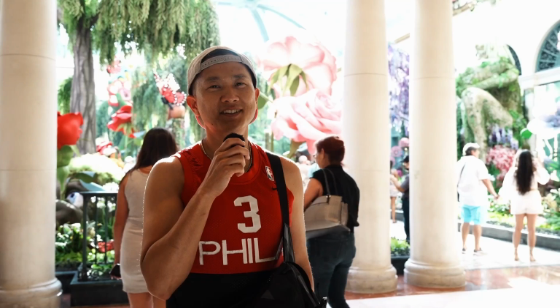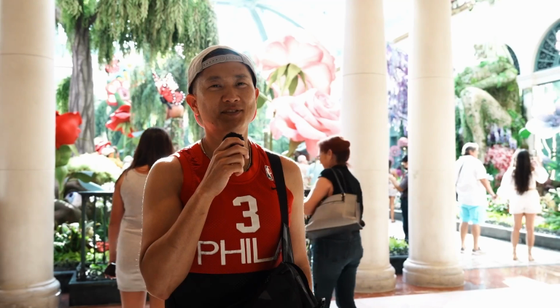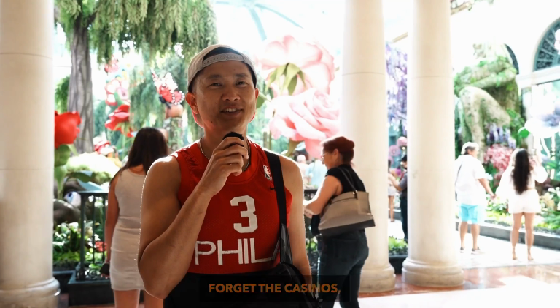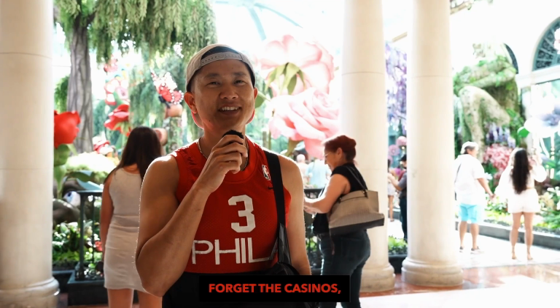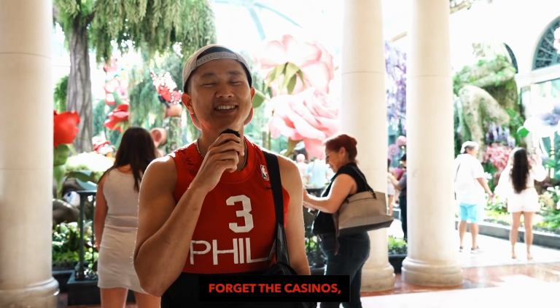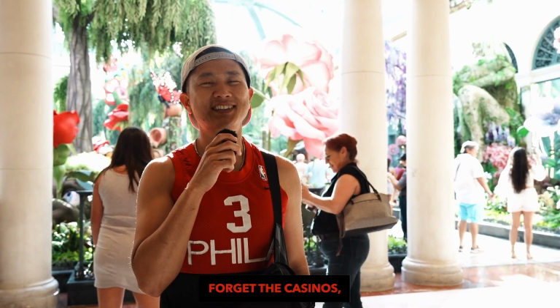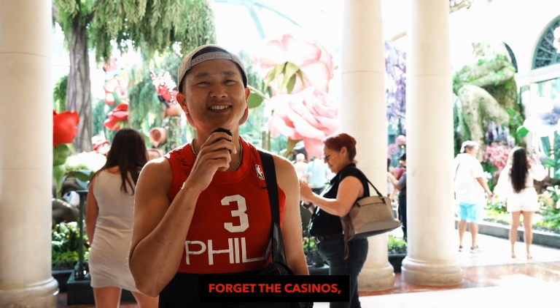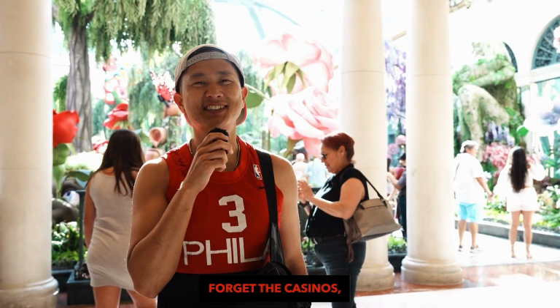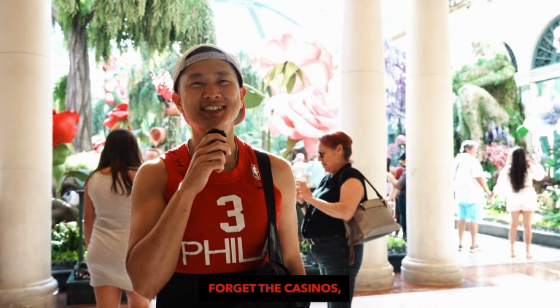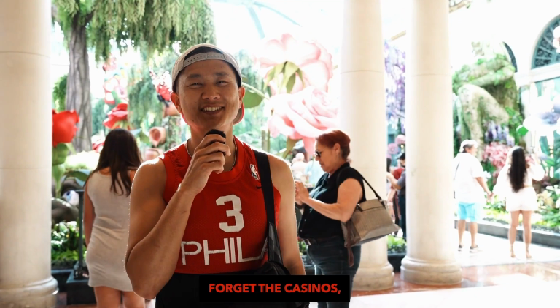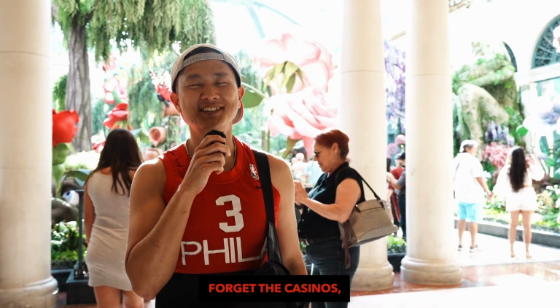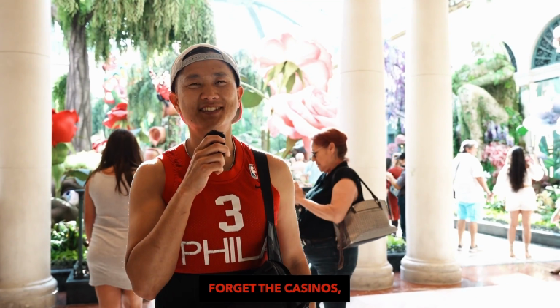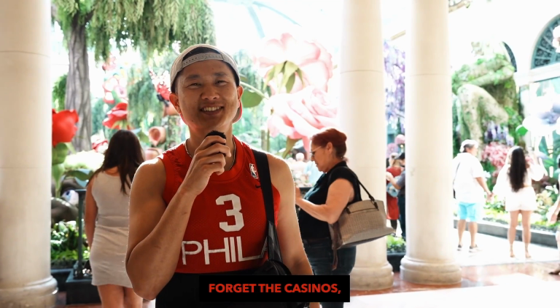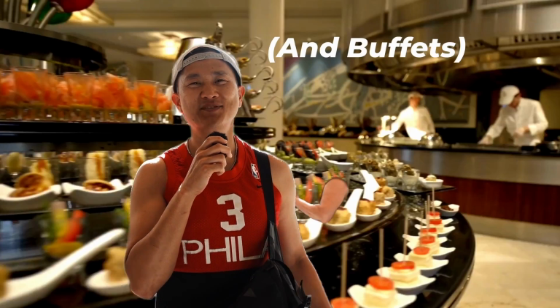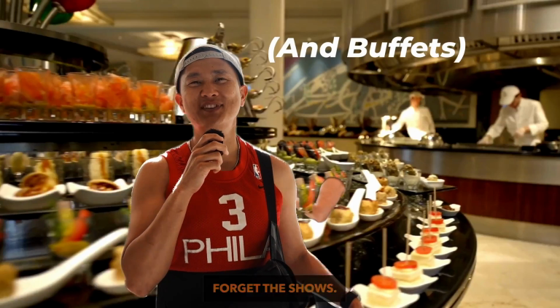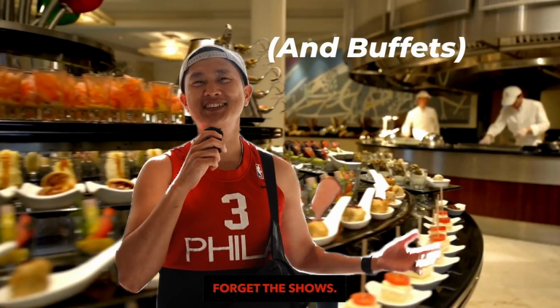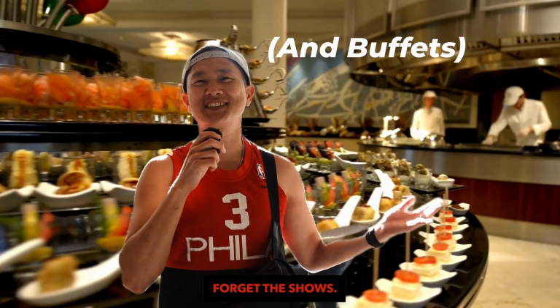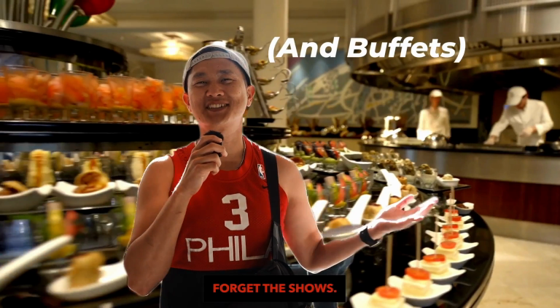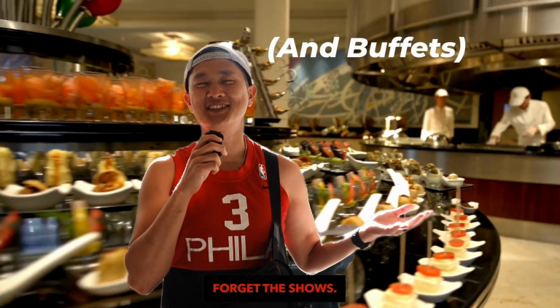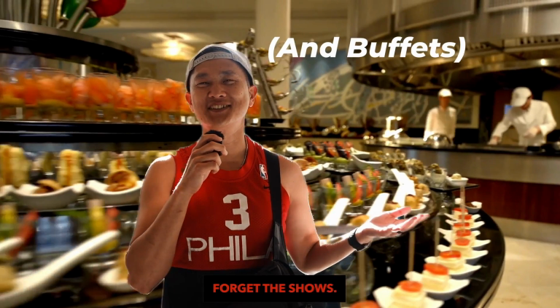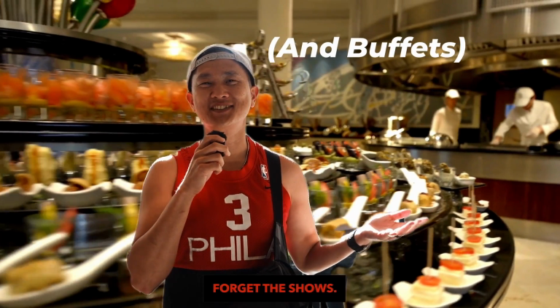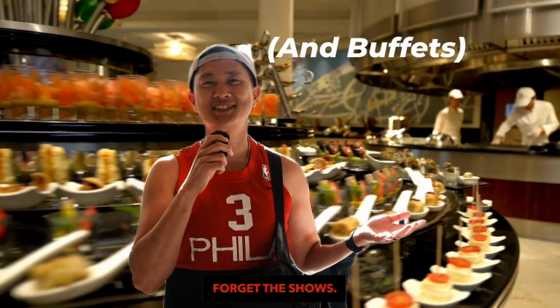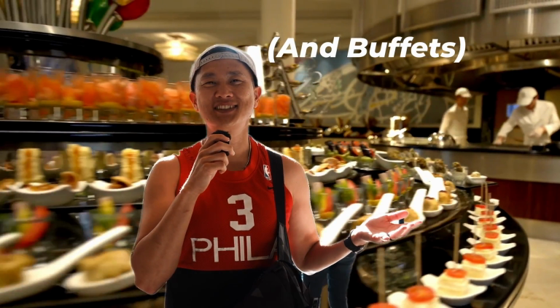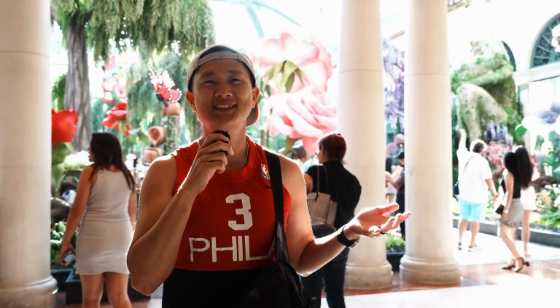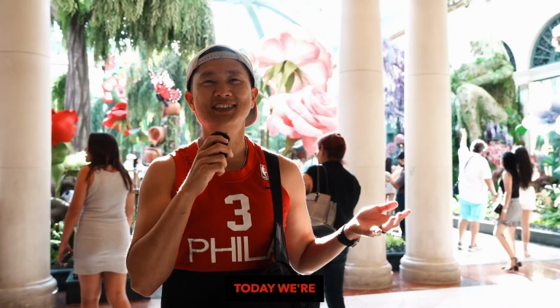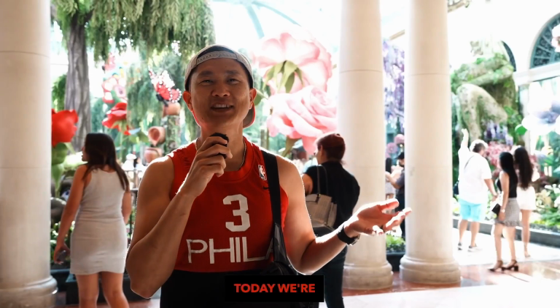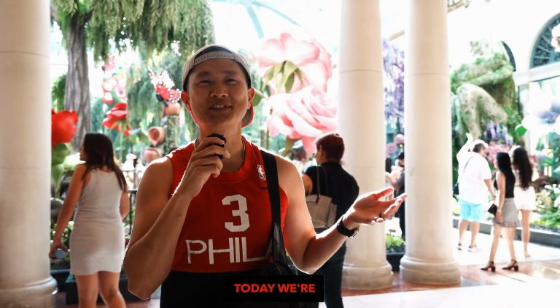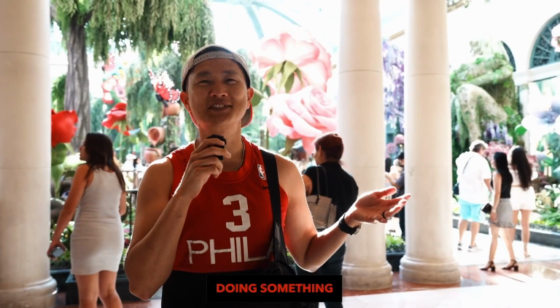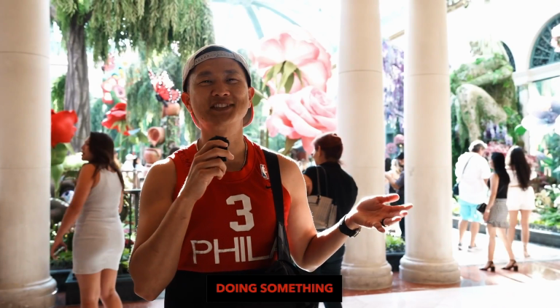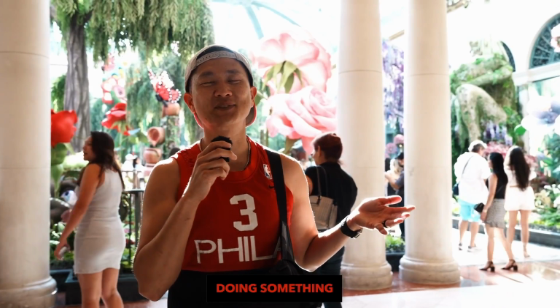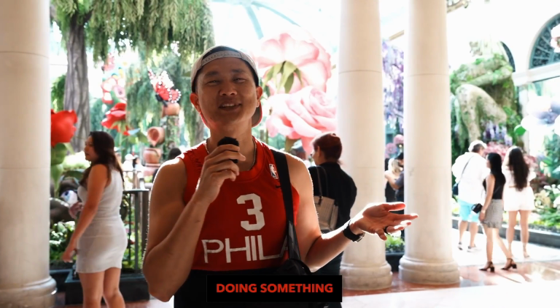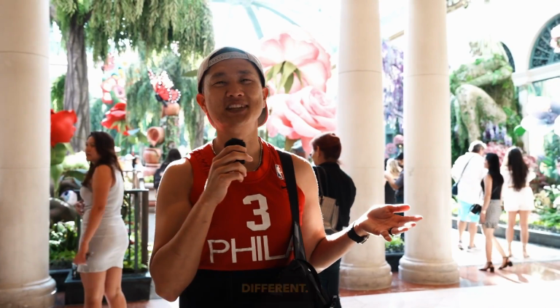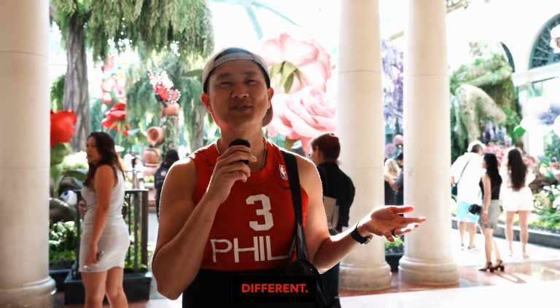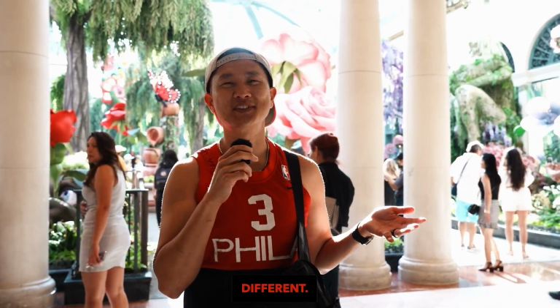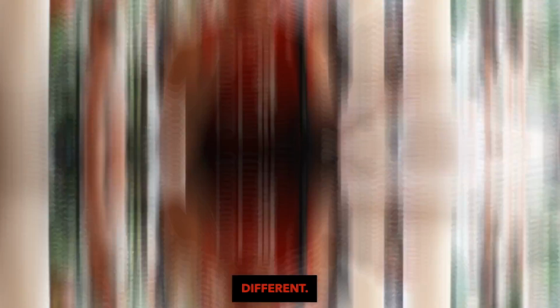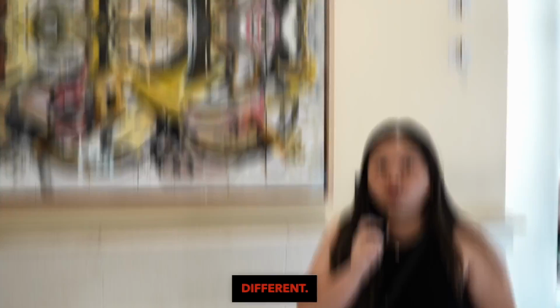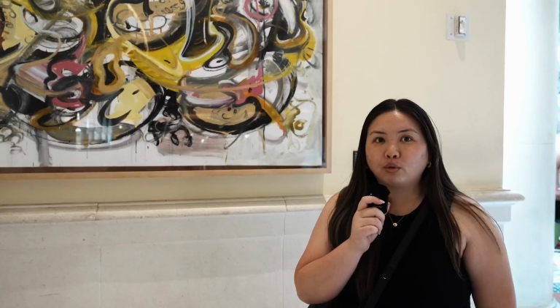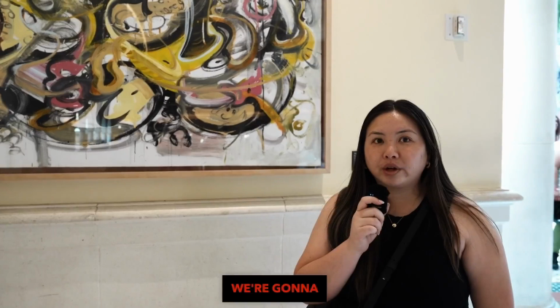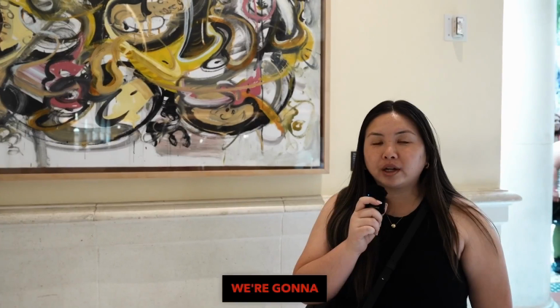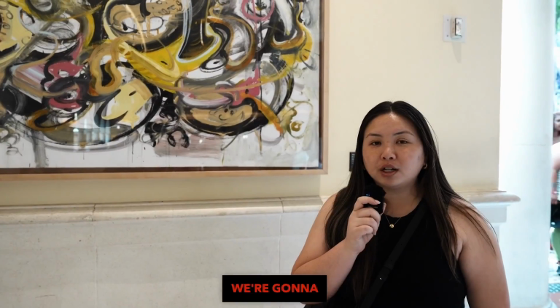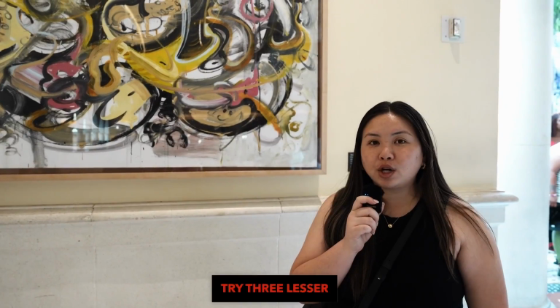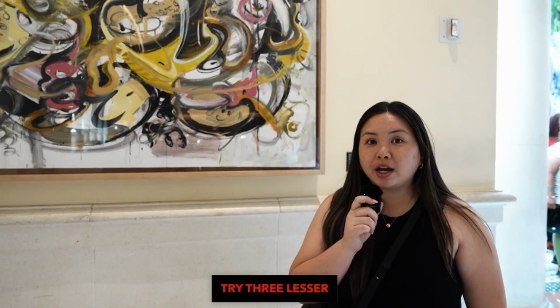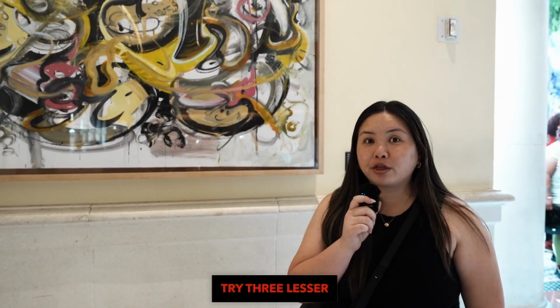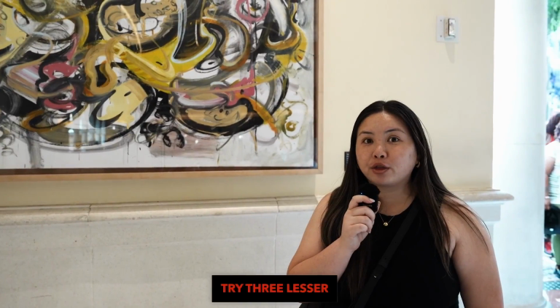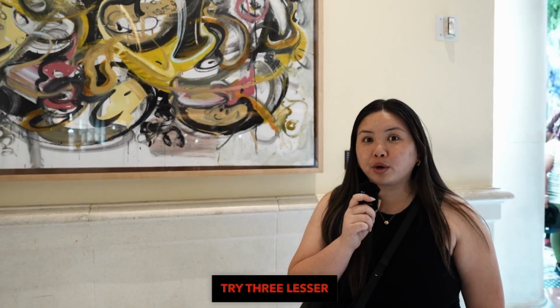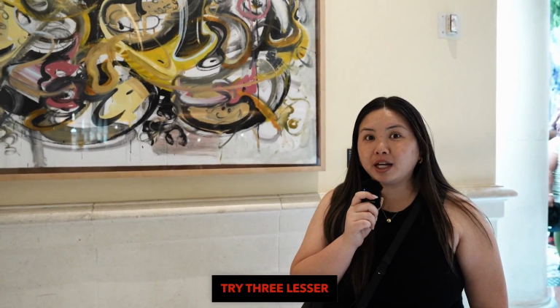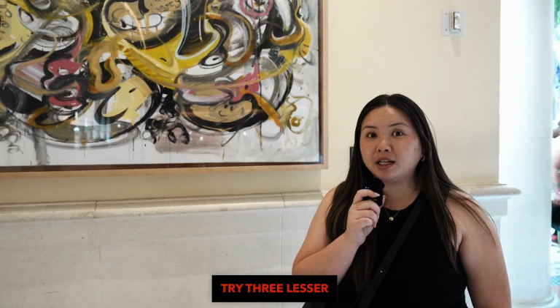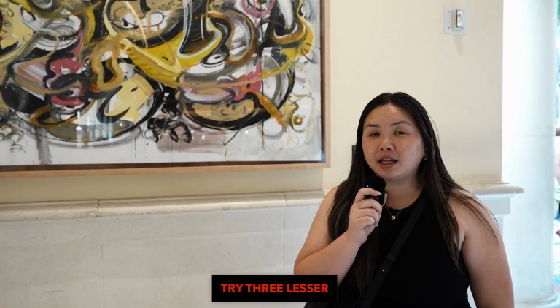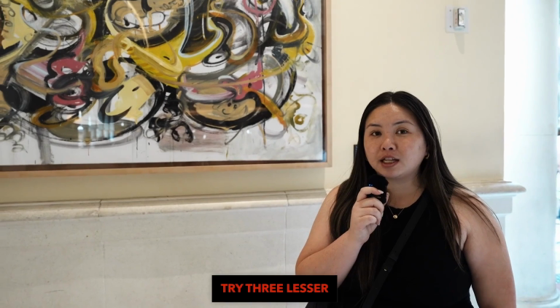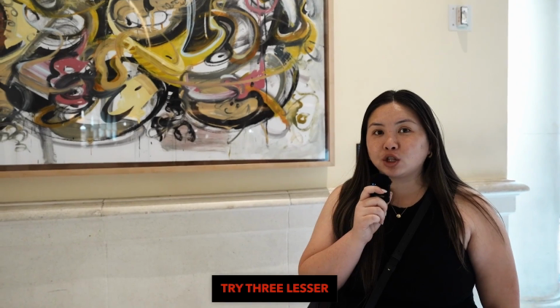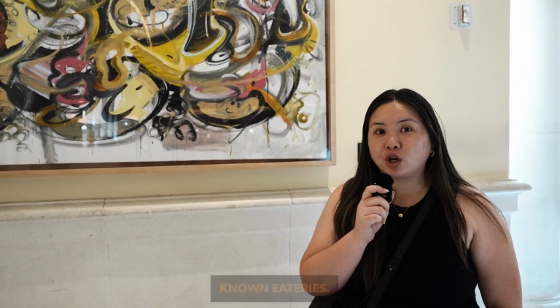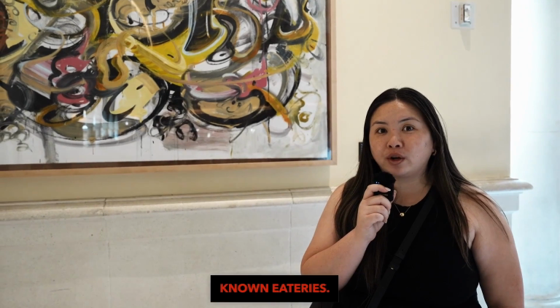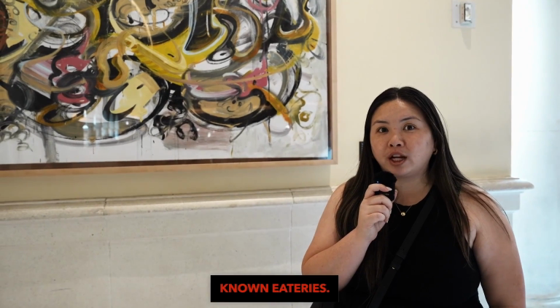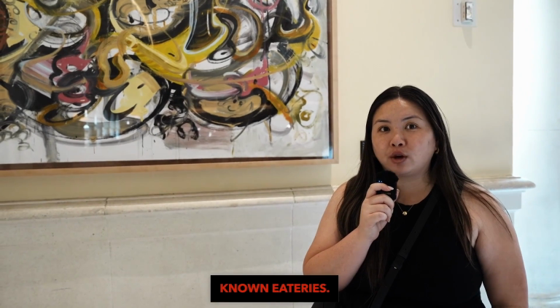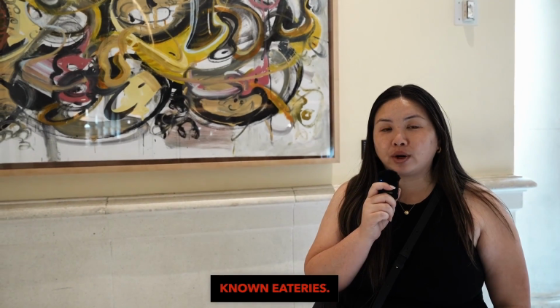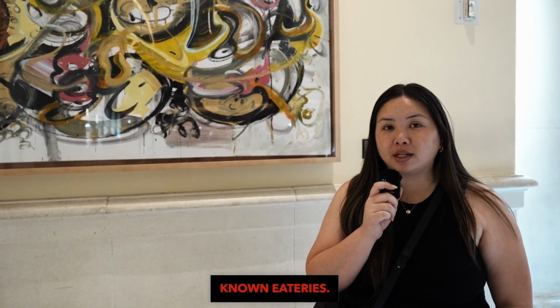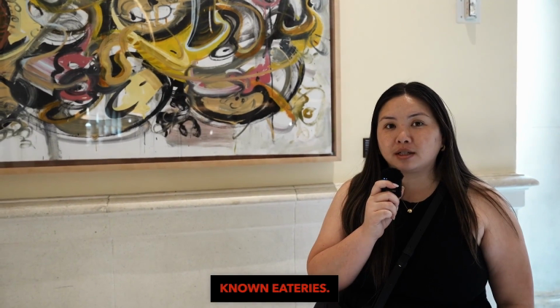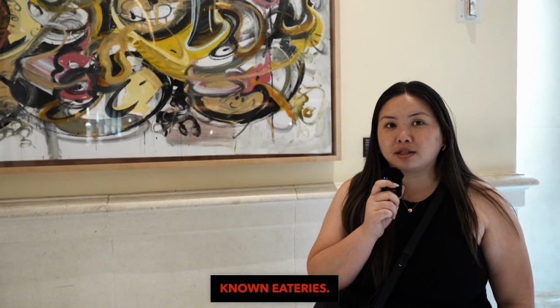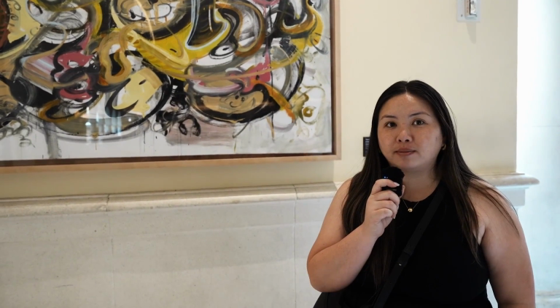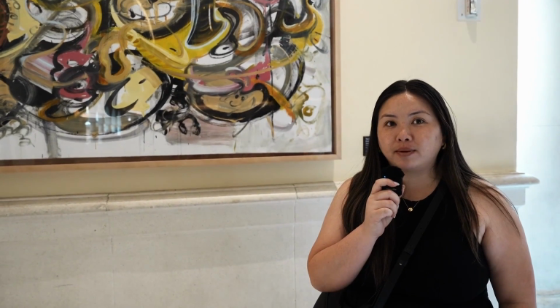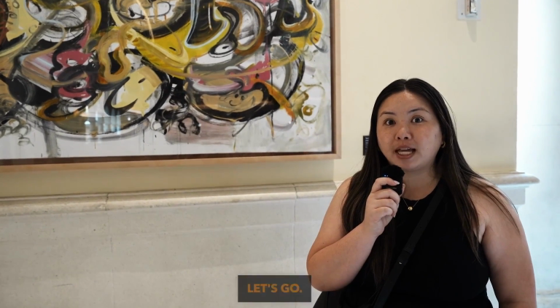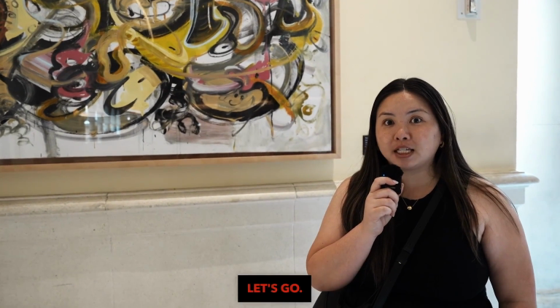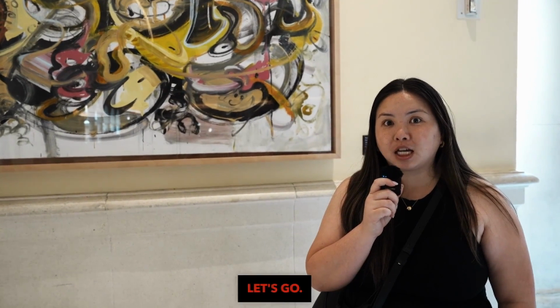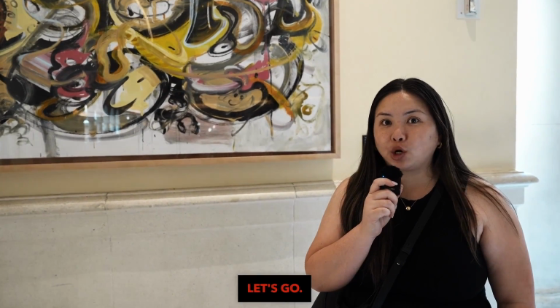Forget the casinos, forget the shows. Today we're doing something different. We're gonna try three lesser-known eateries. Let's go!